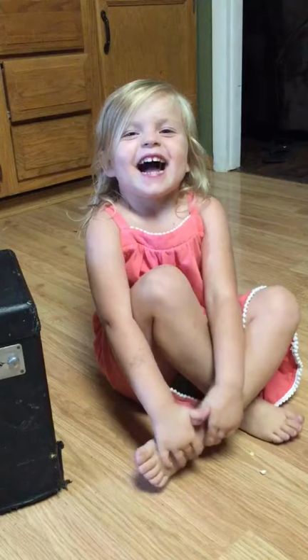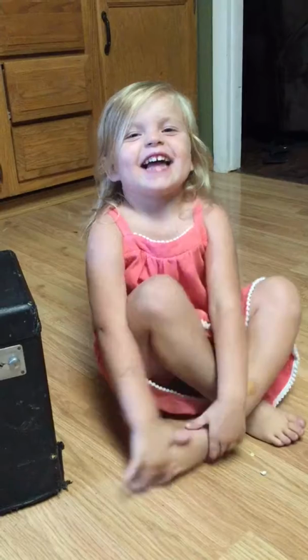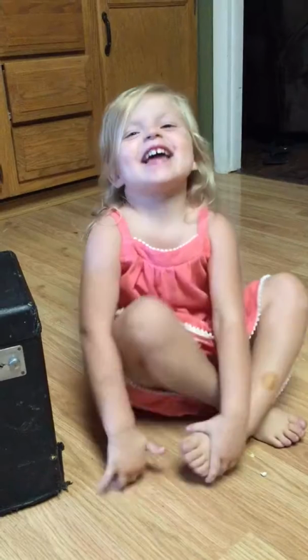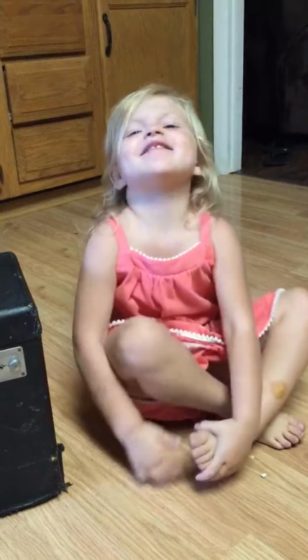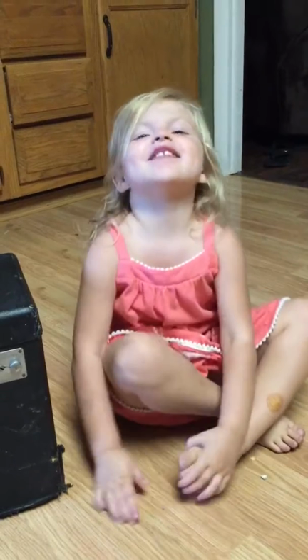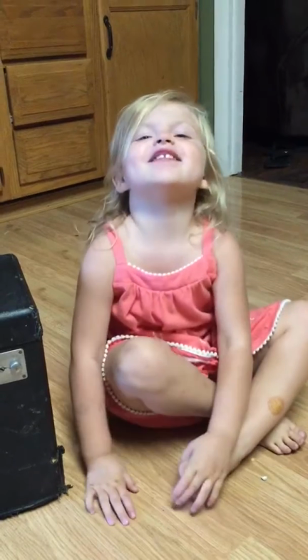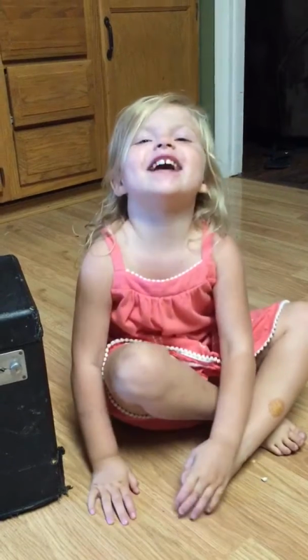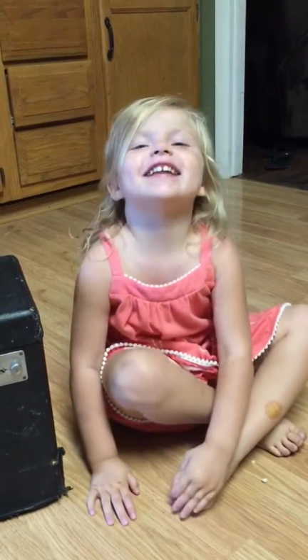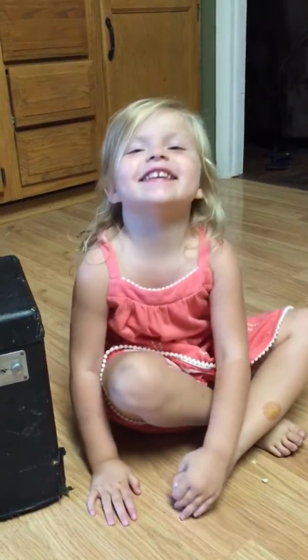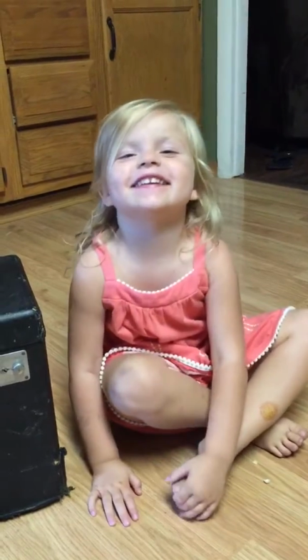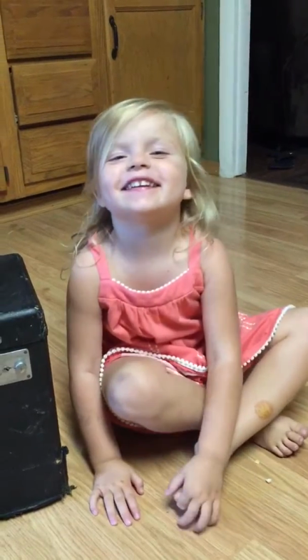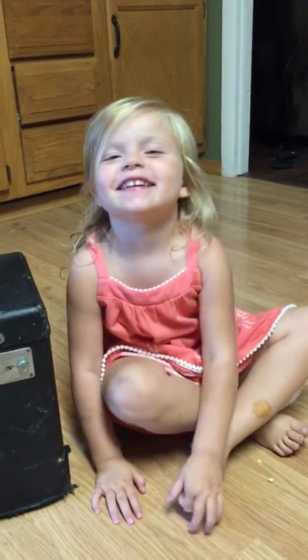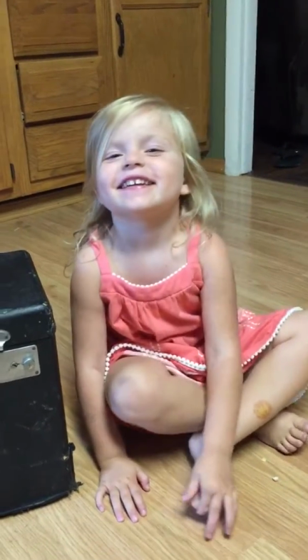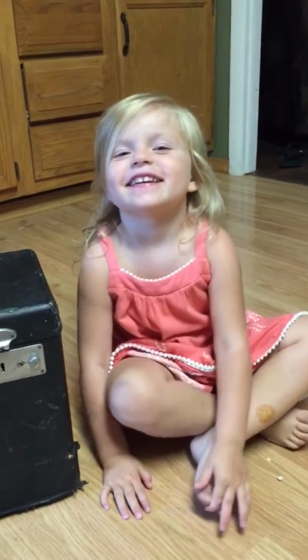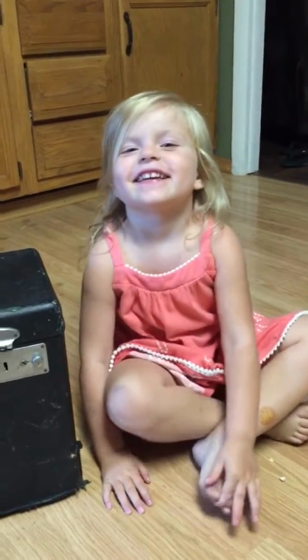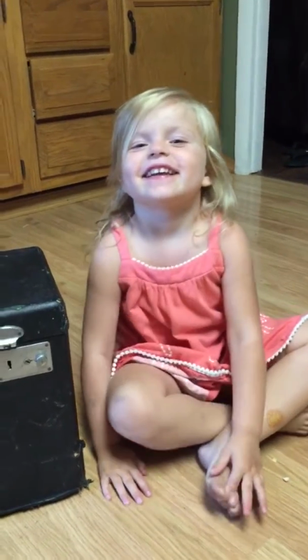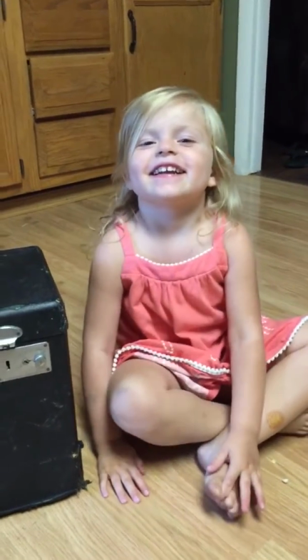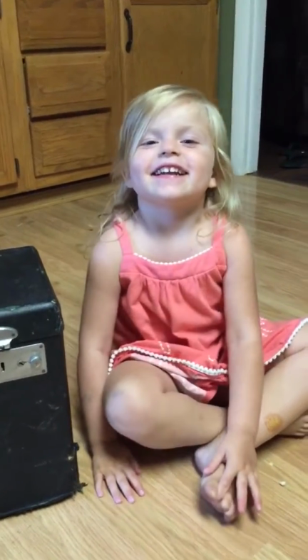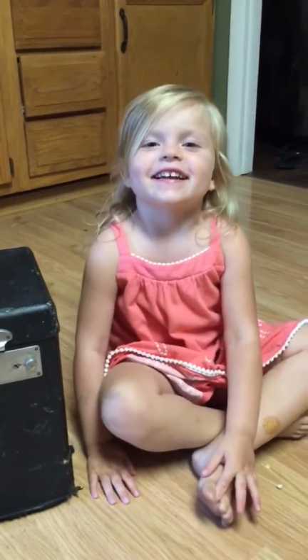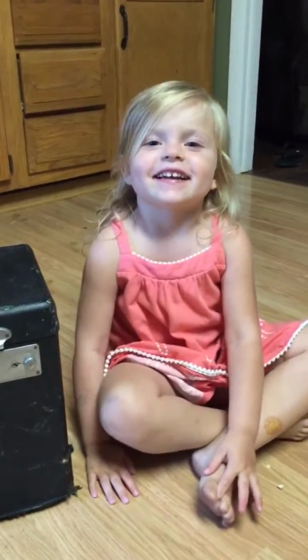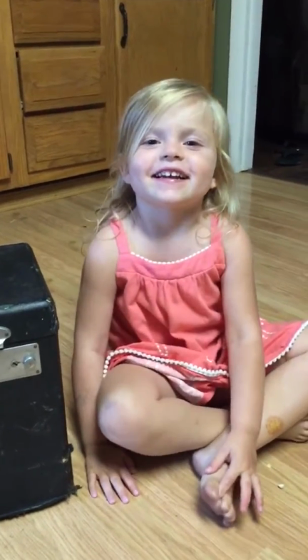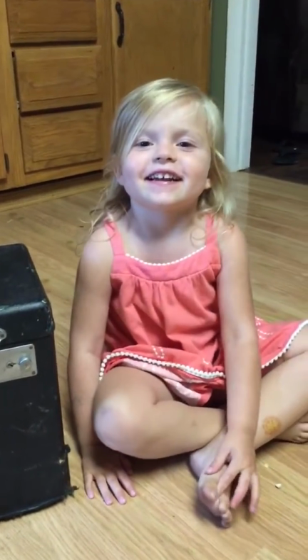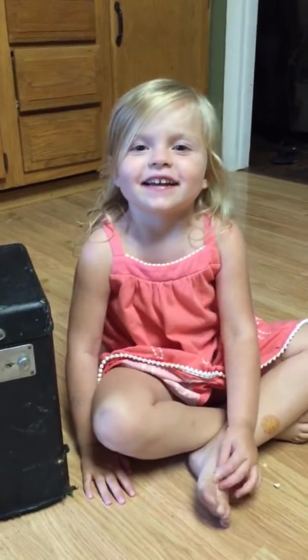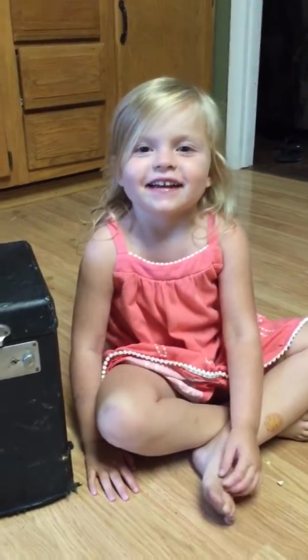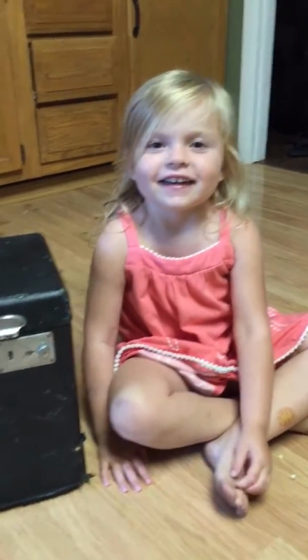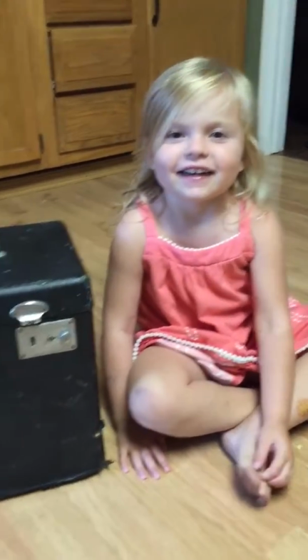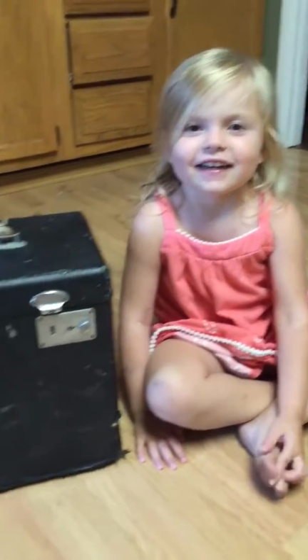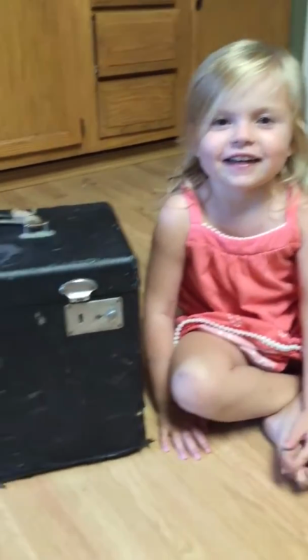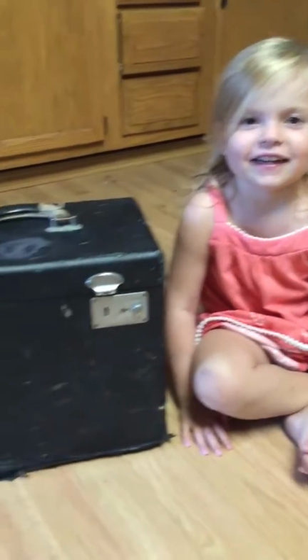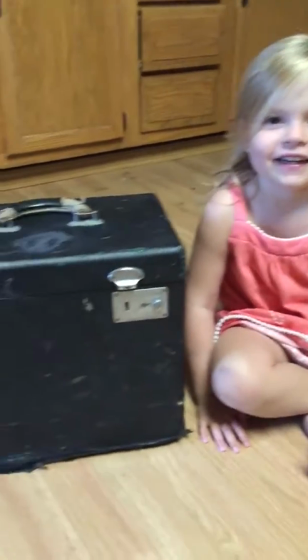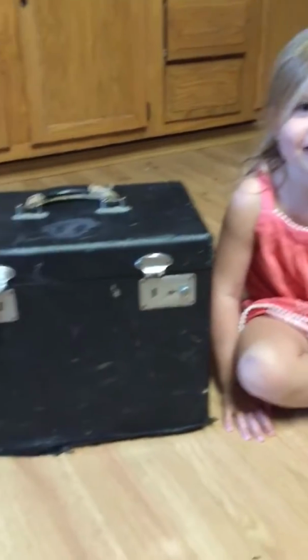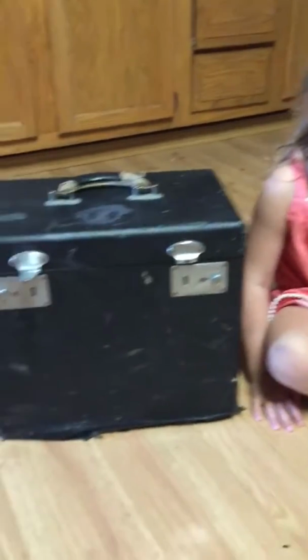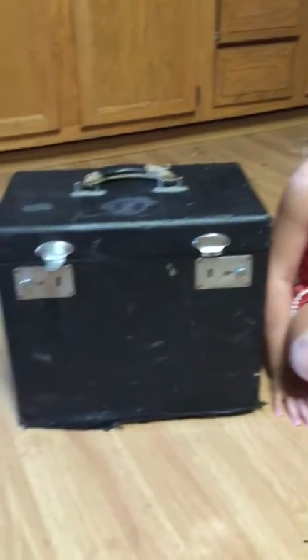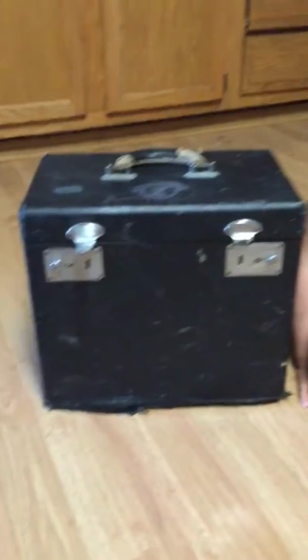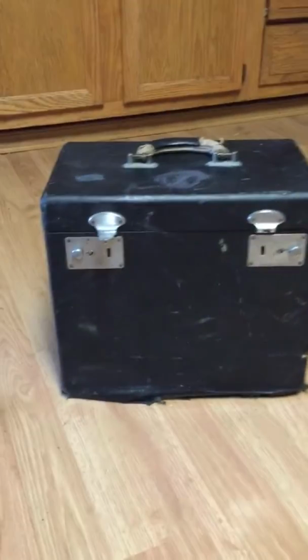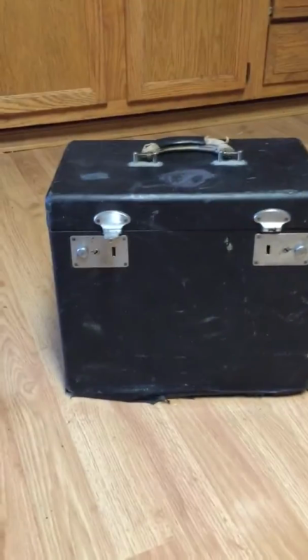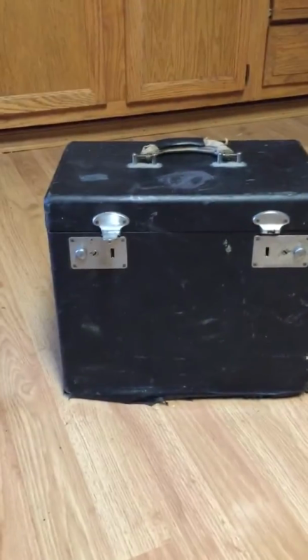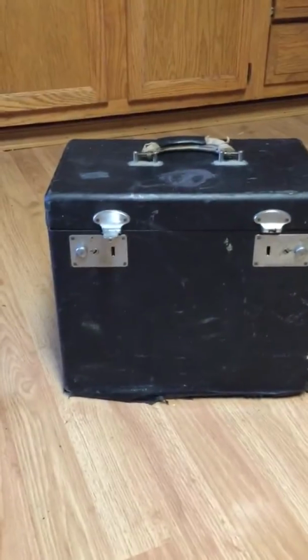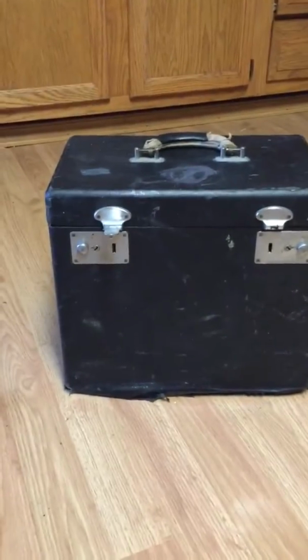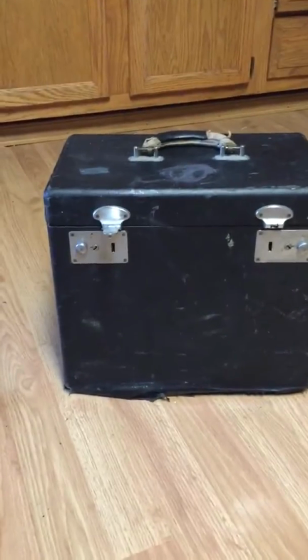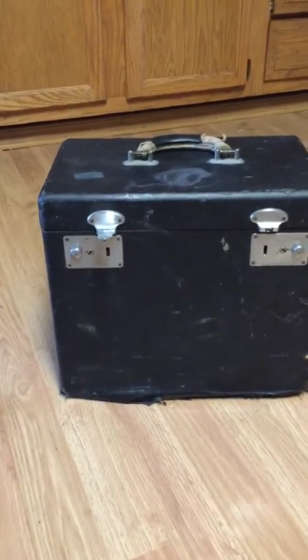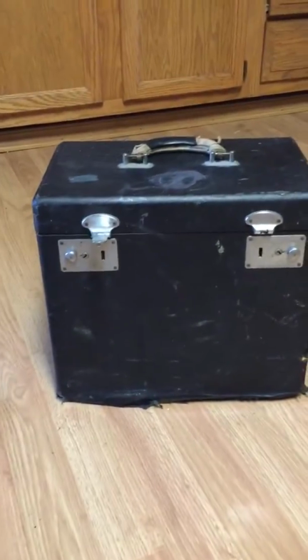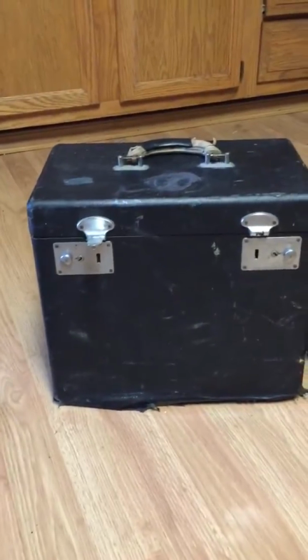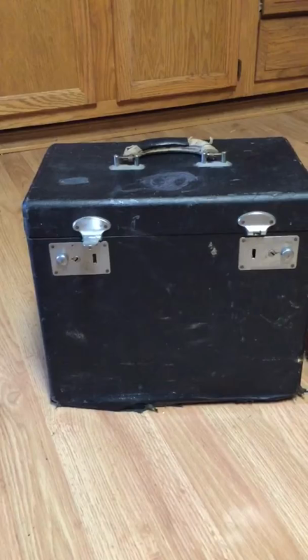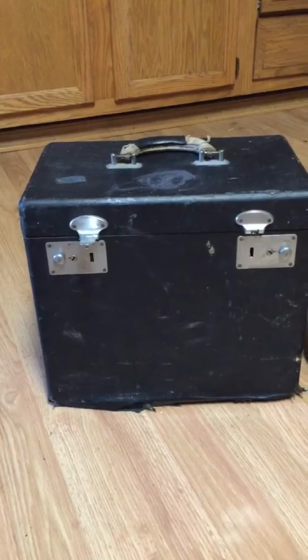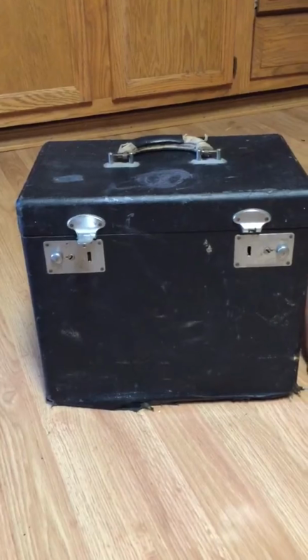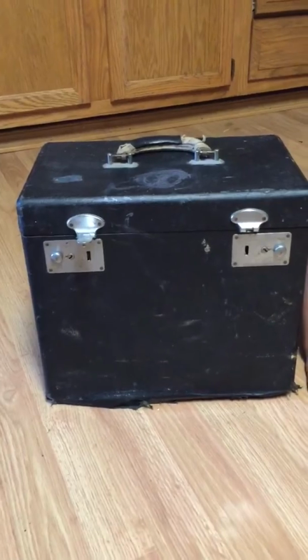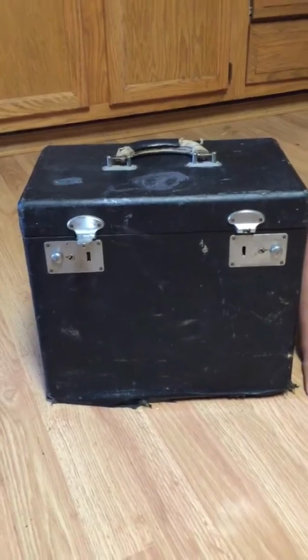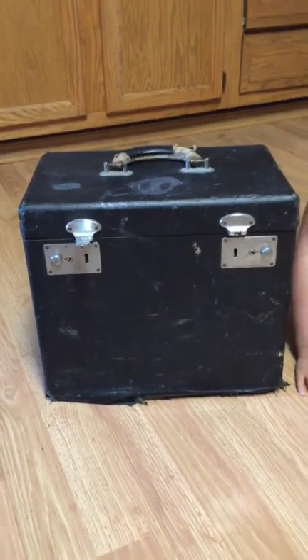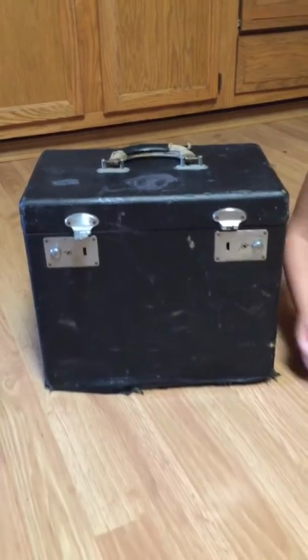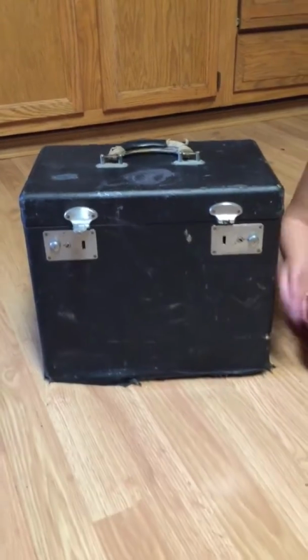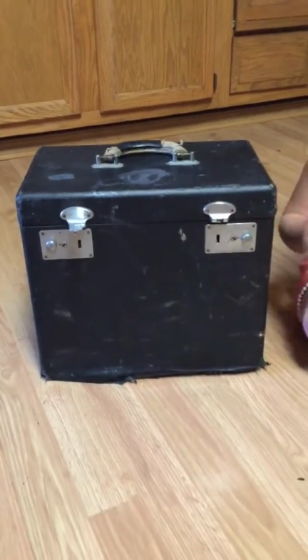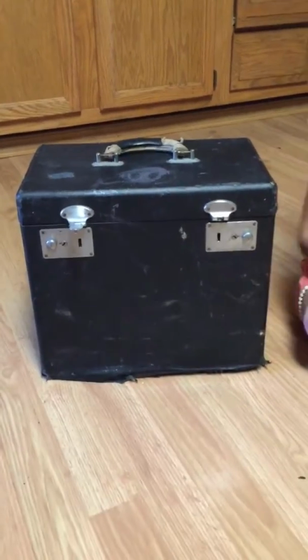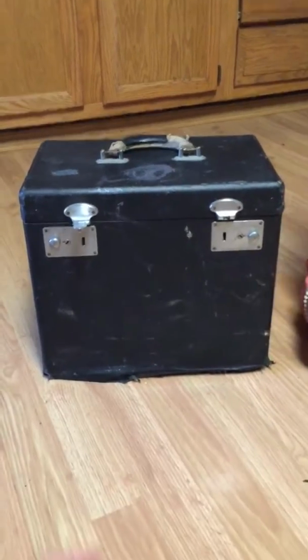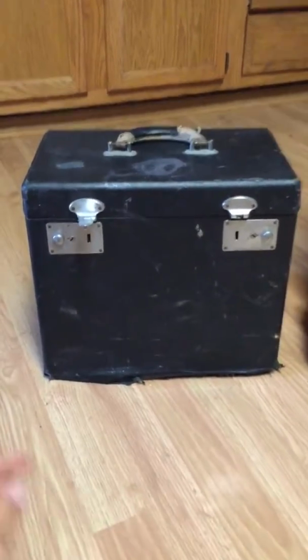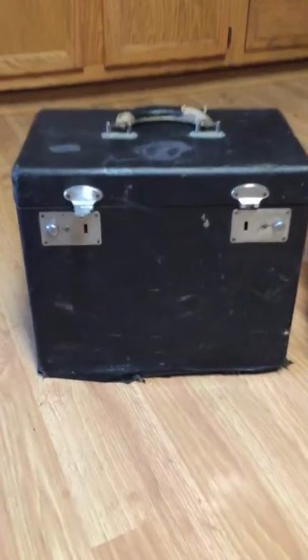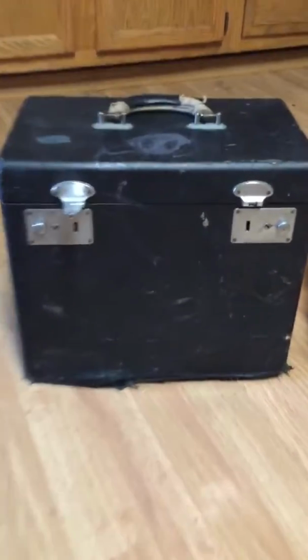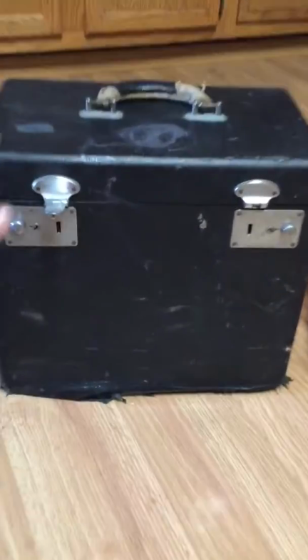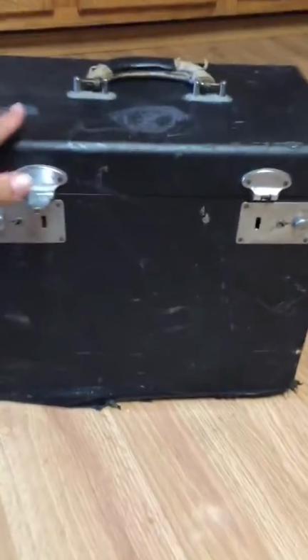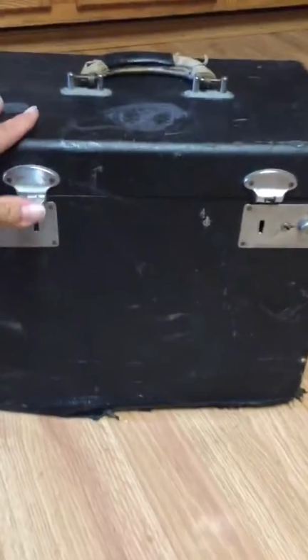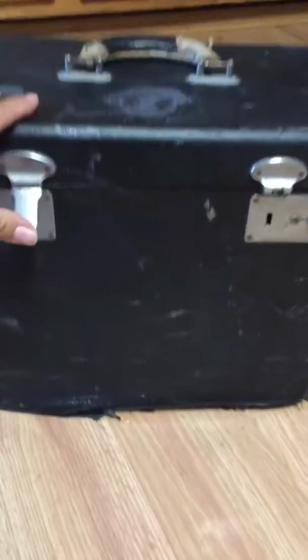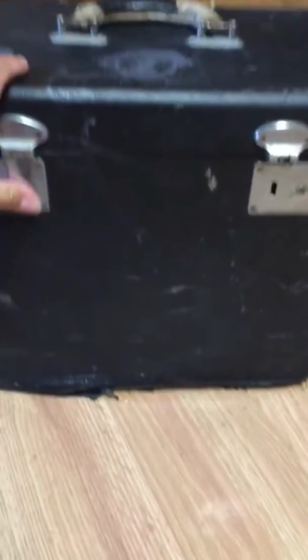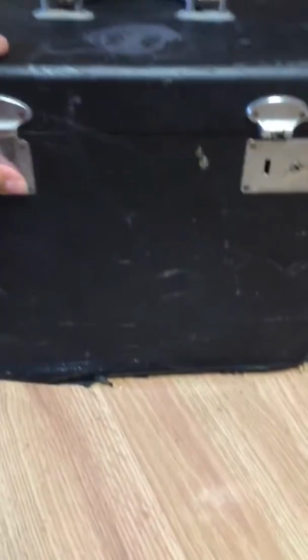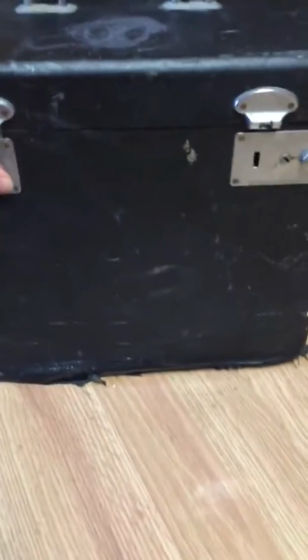Hi everyone. Hello everybody. We are here, Micah and I, sitting here with the 49 Freddy's case.